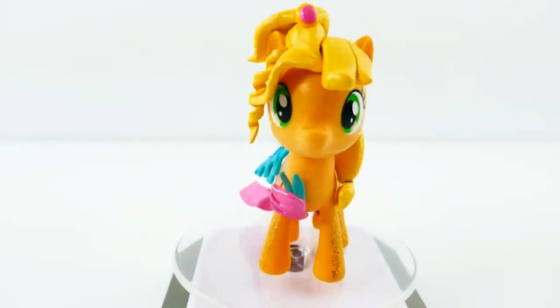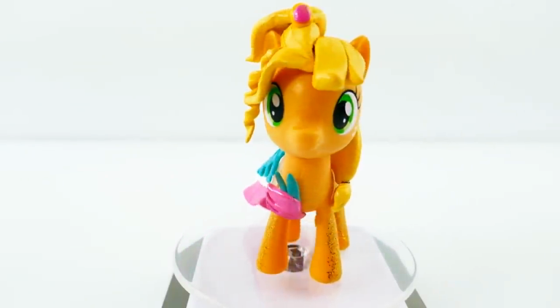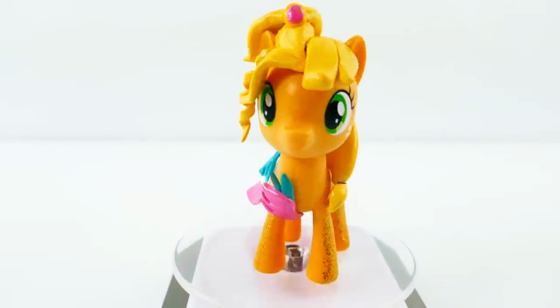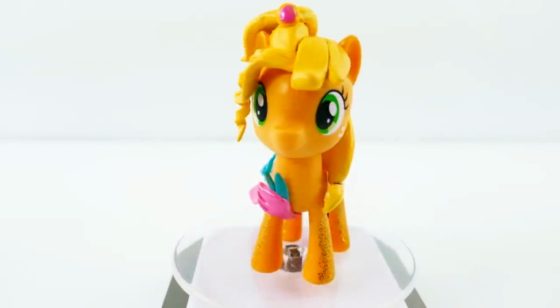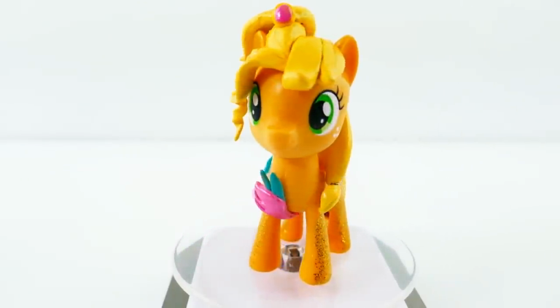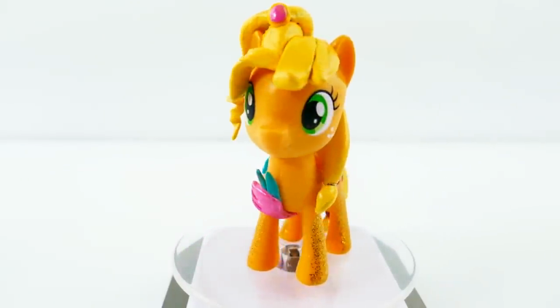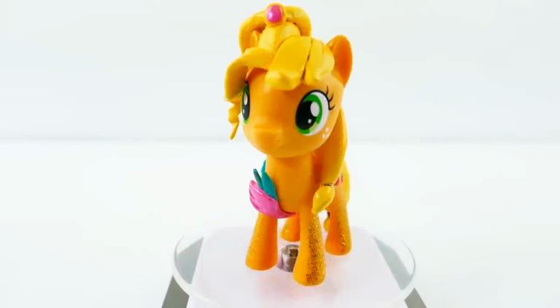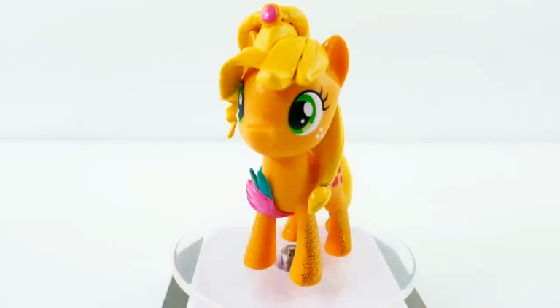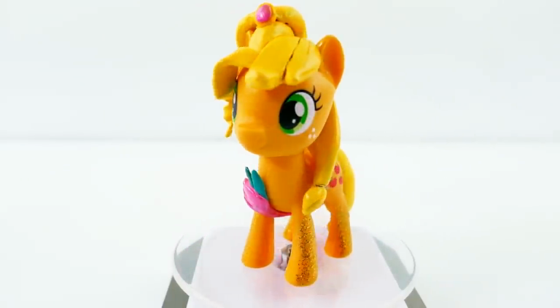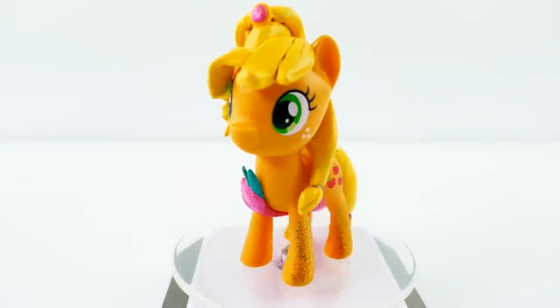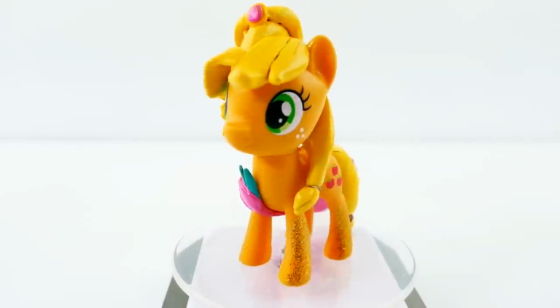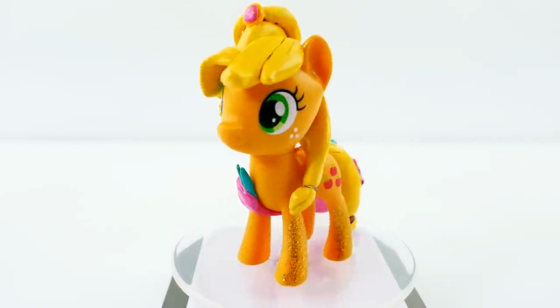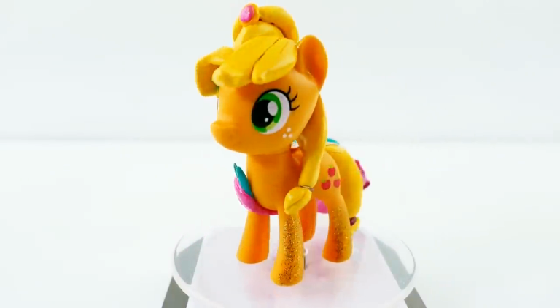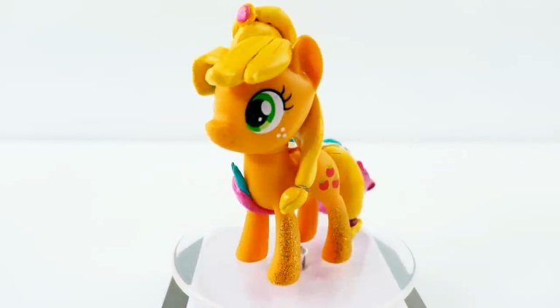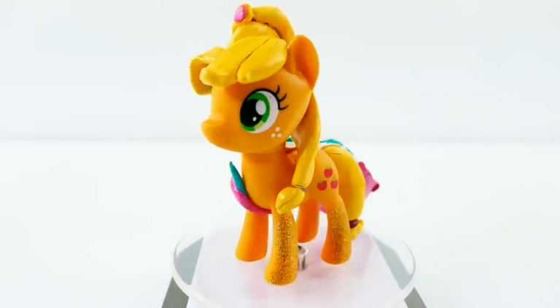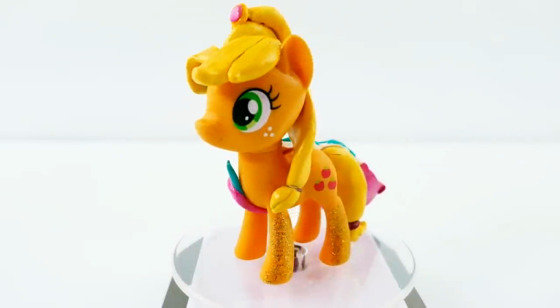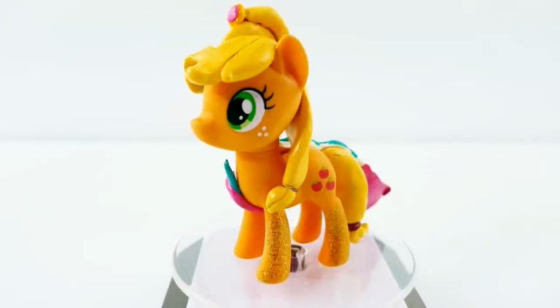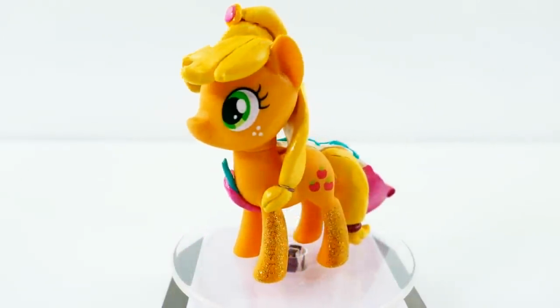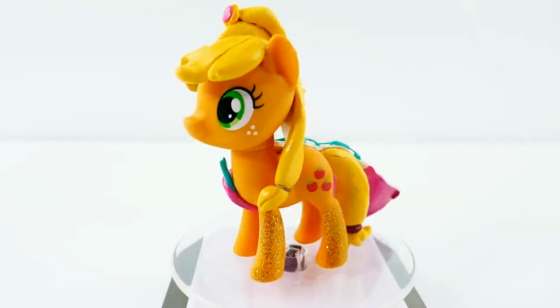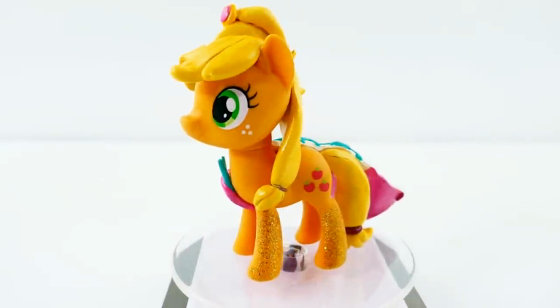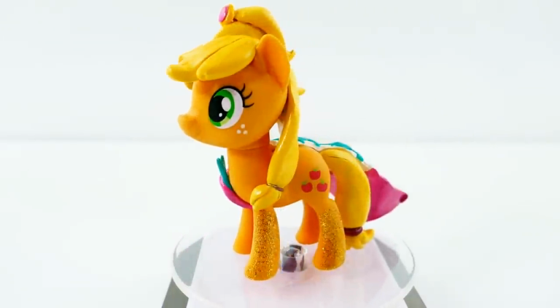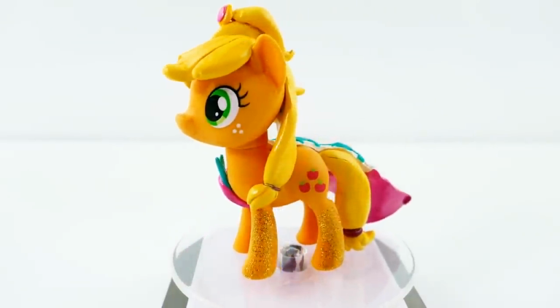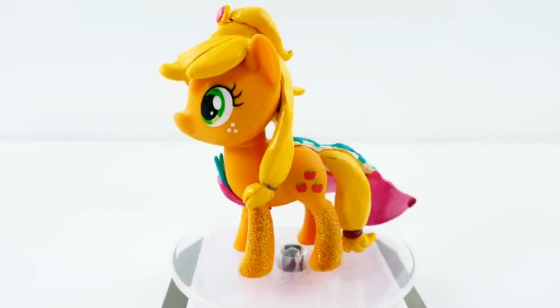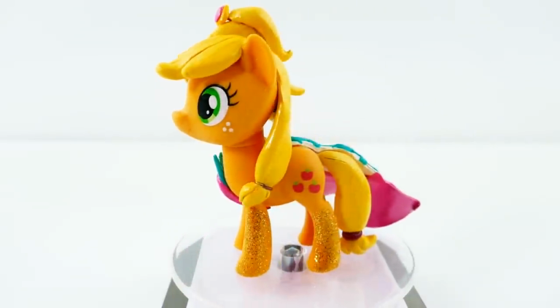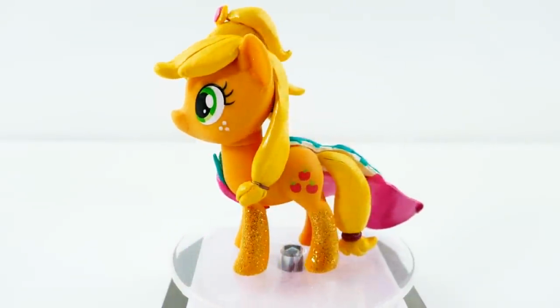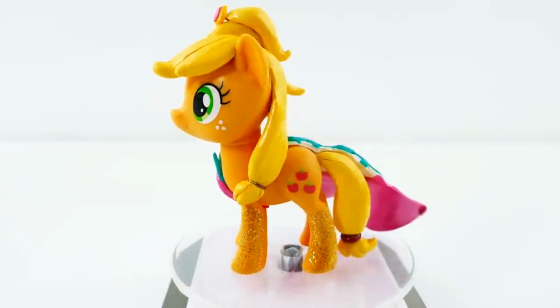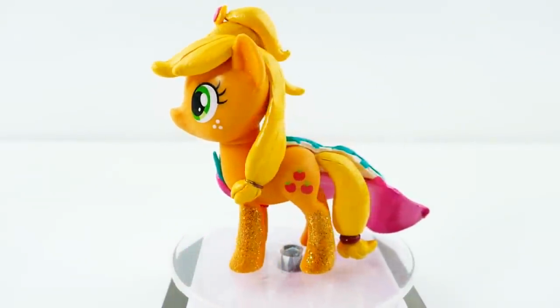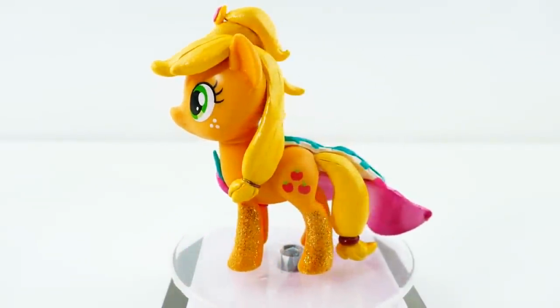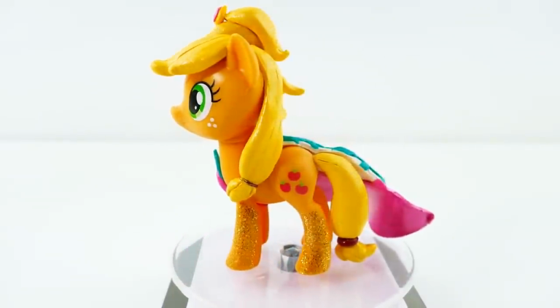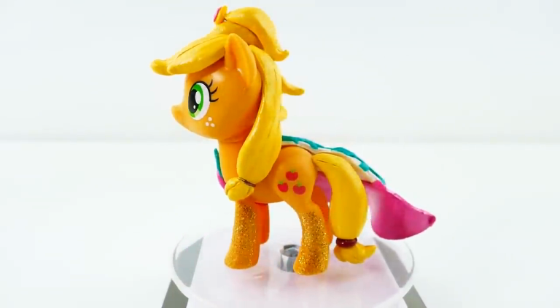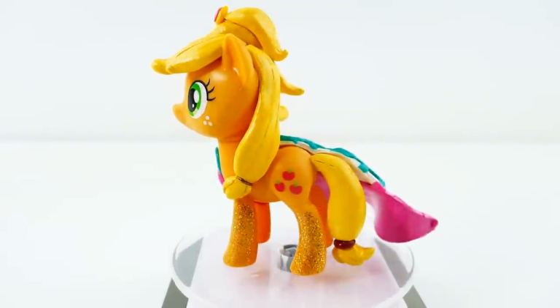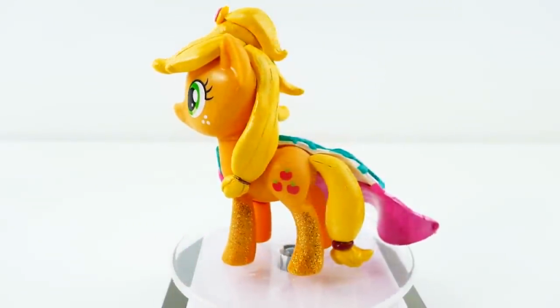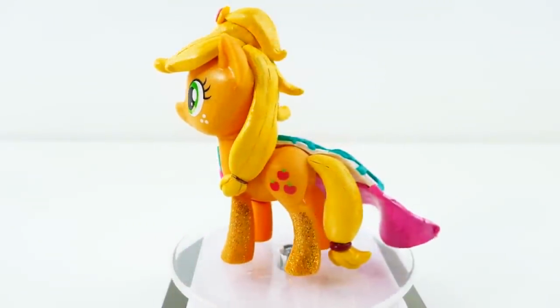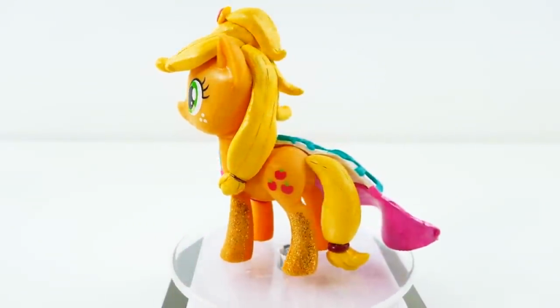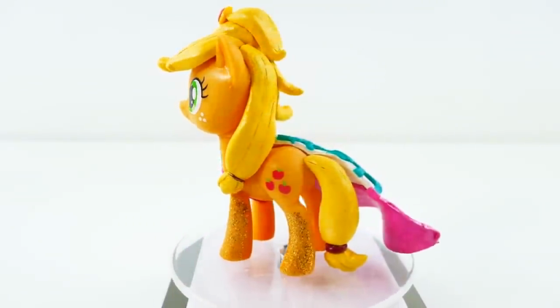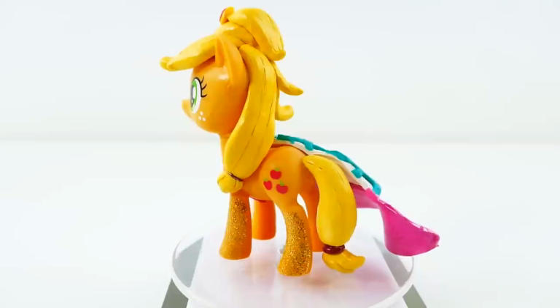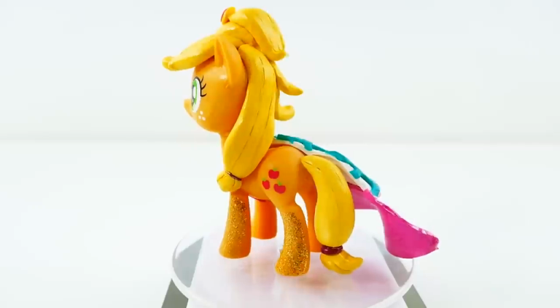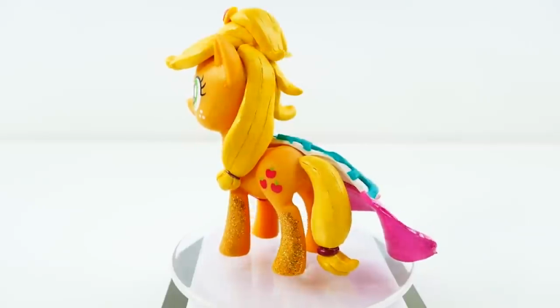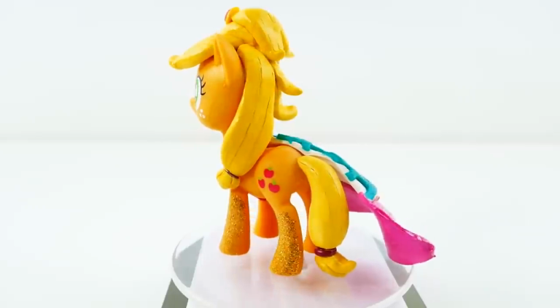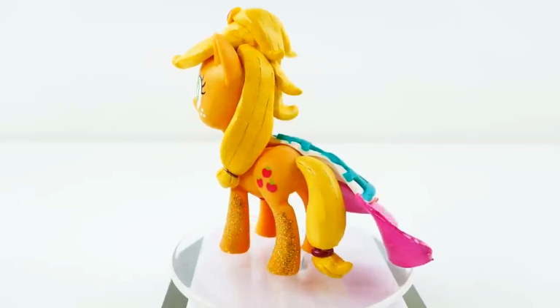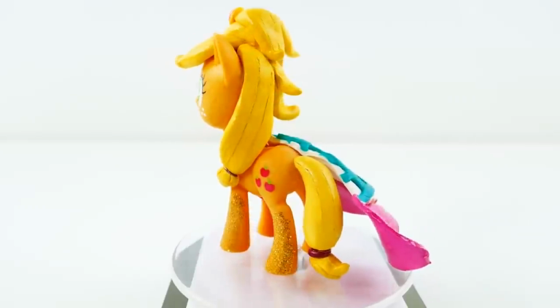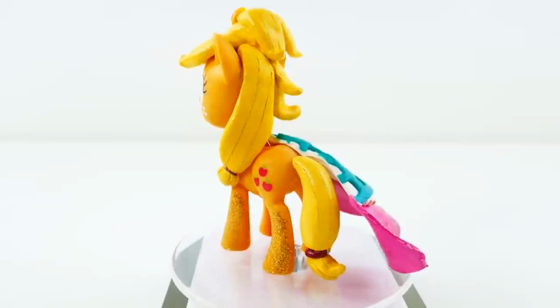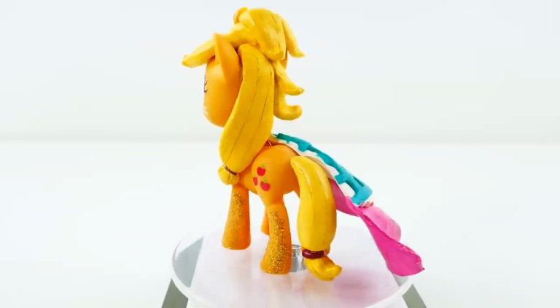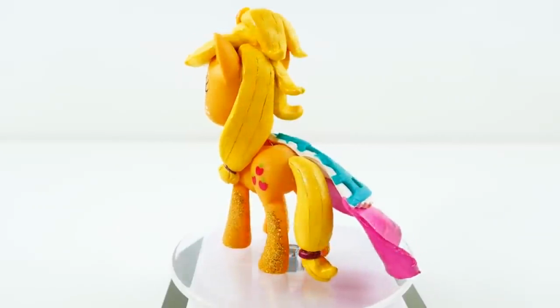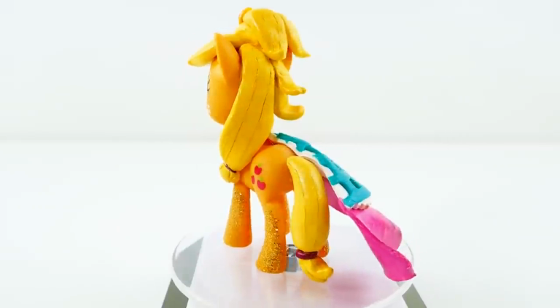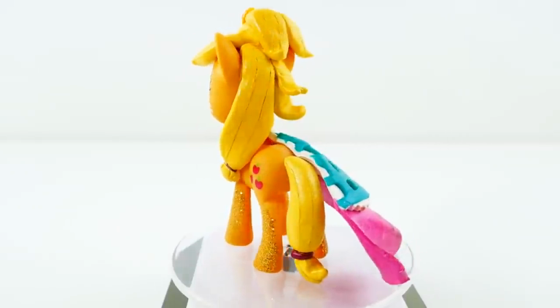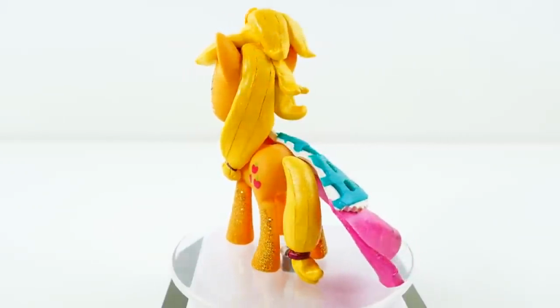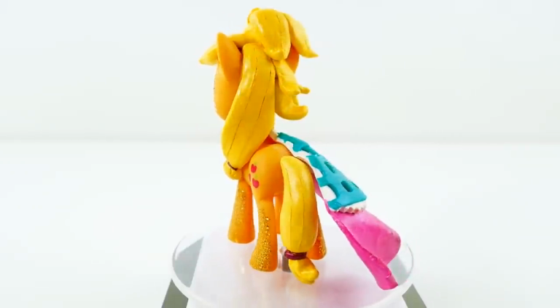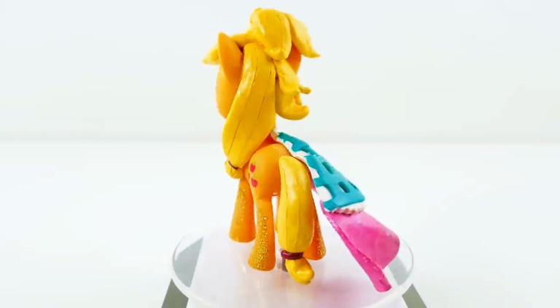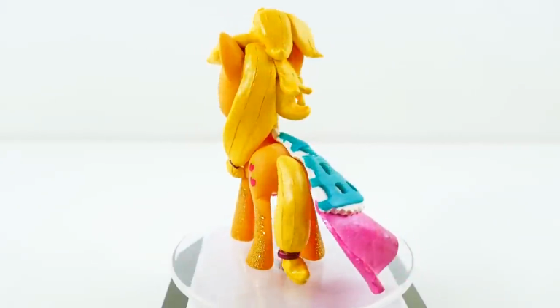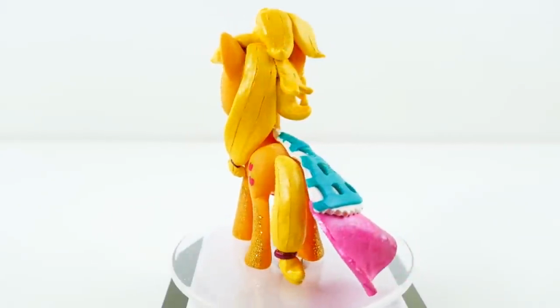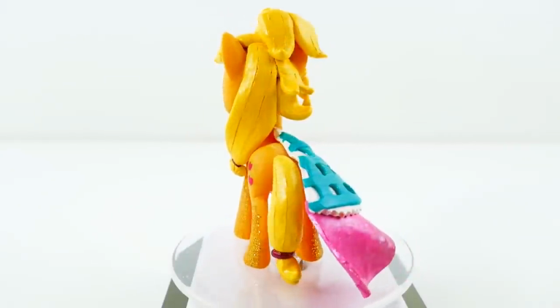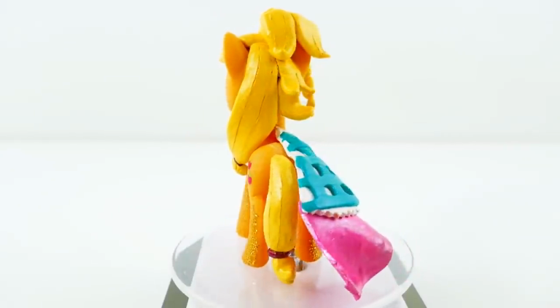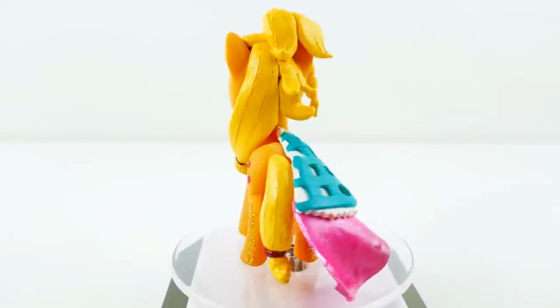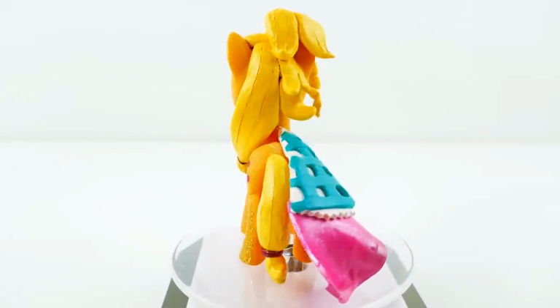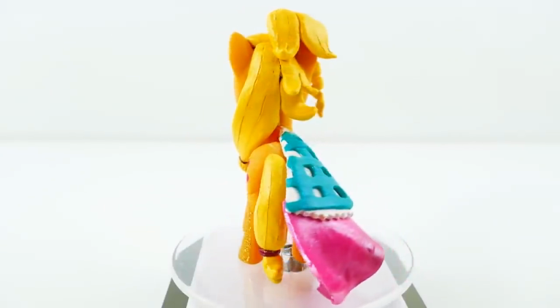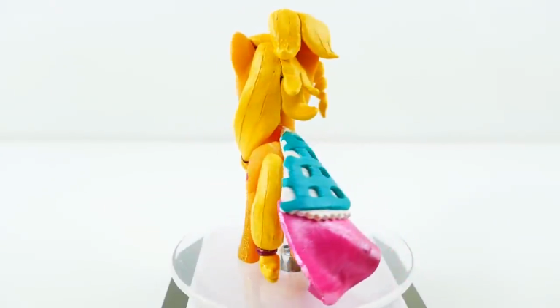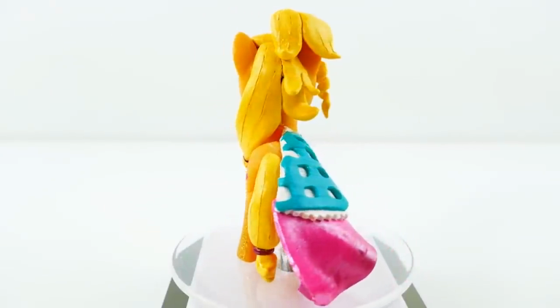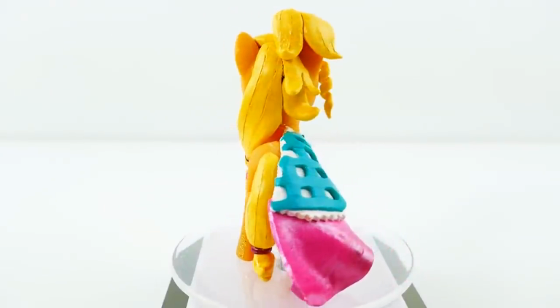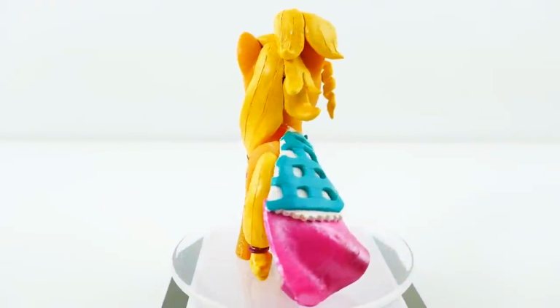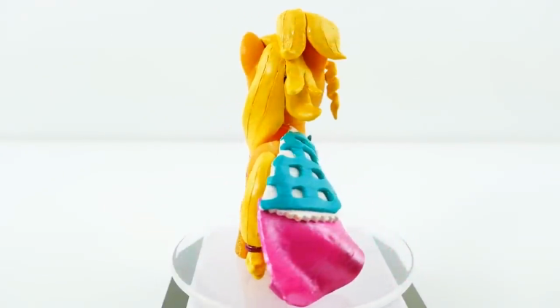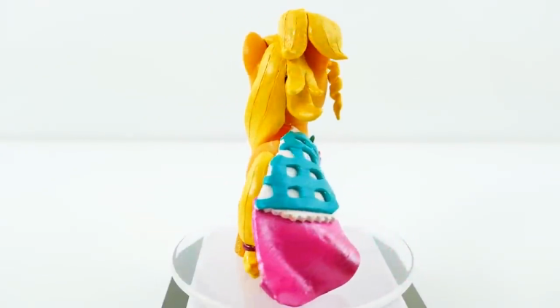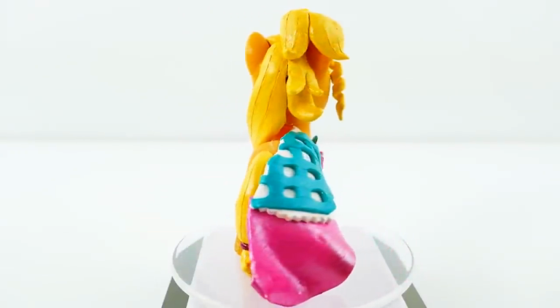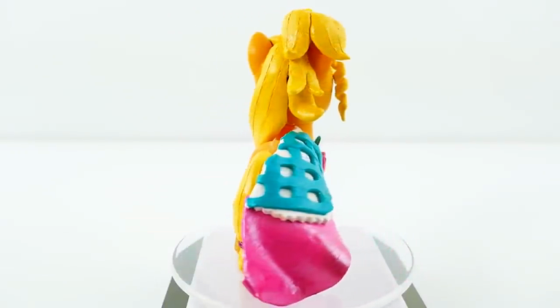Let me know down below in the comment section what you think of my Applejack and Applejewel split pony. We've now done all six of the main ponies as split ponies - I wonder what I should do next. If you have any ideas, let me know down below in the comment section. I'll see you guys next time, bye!